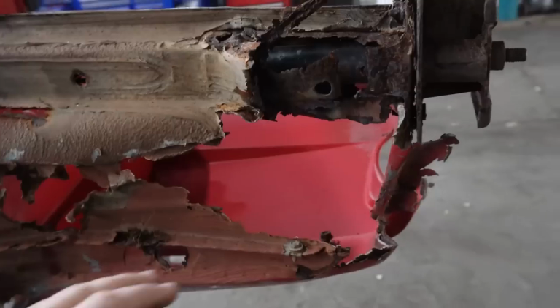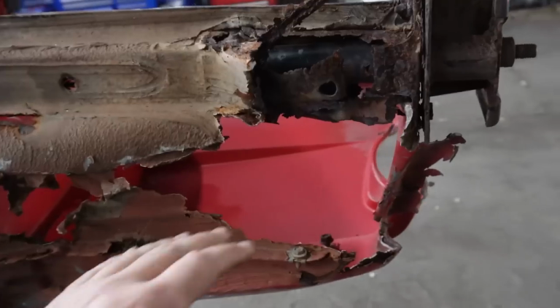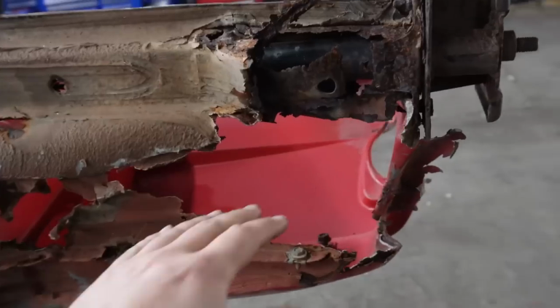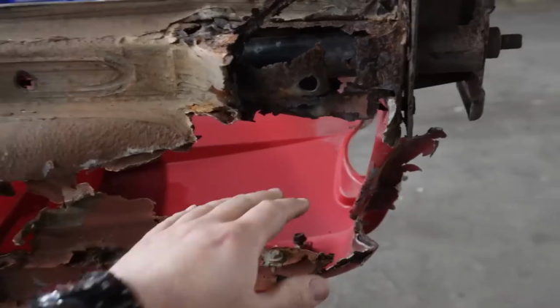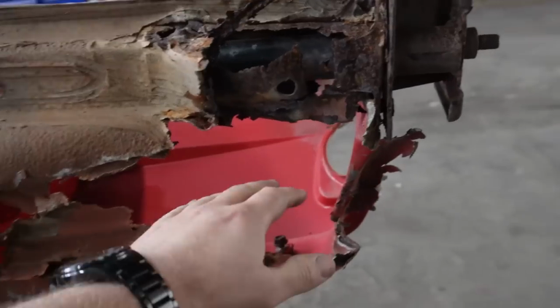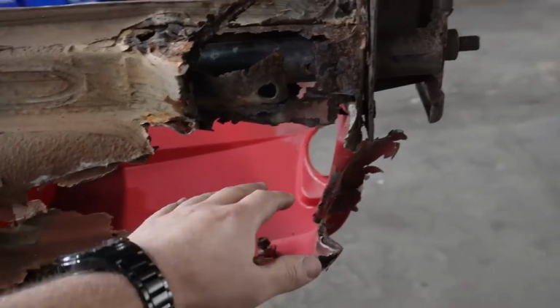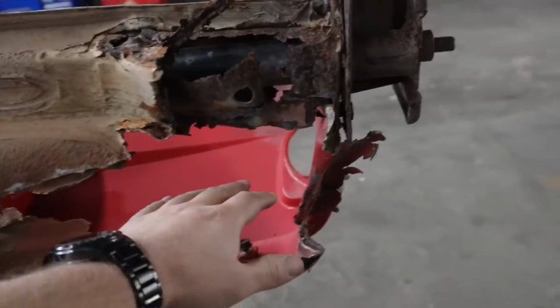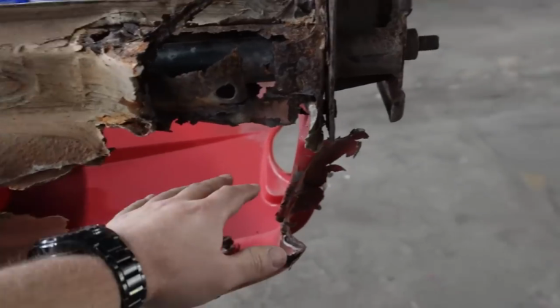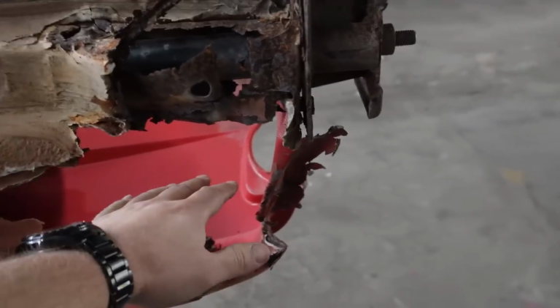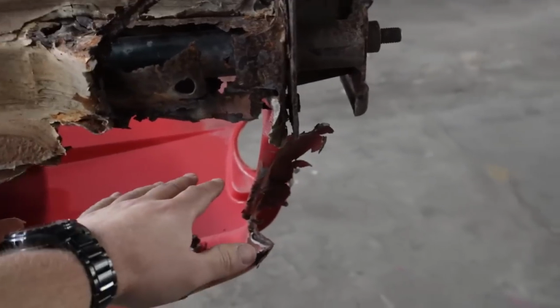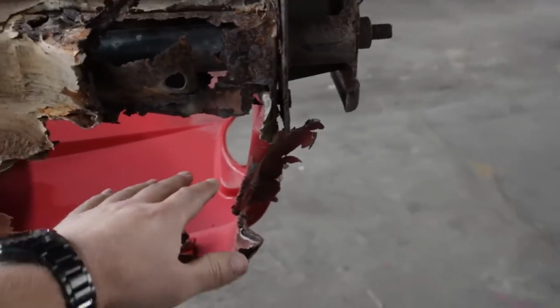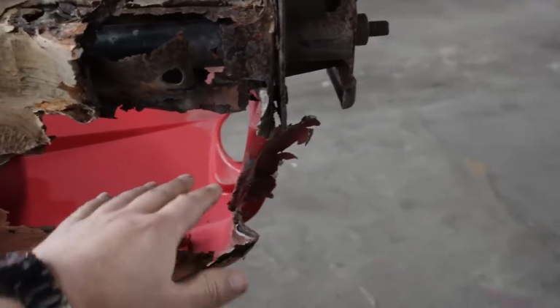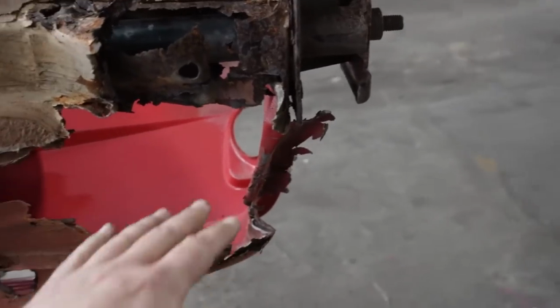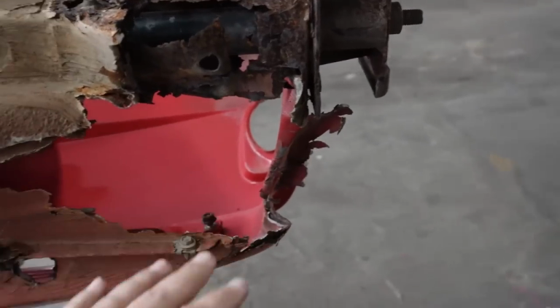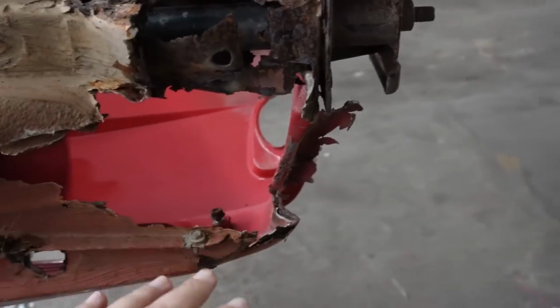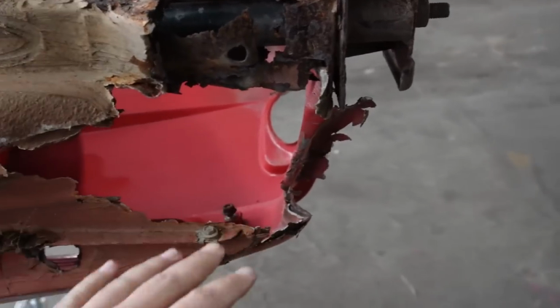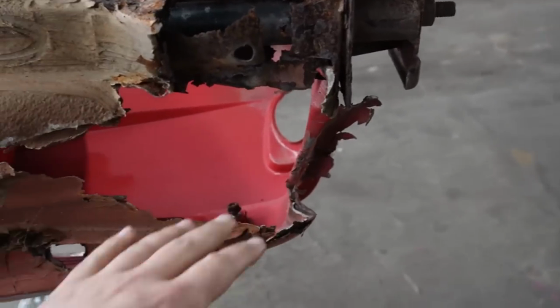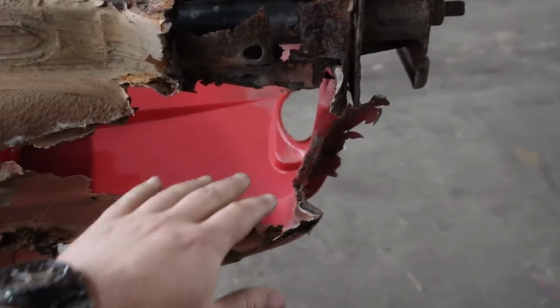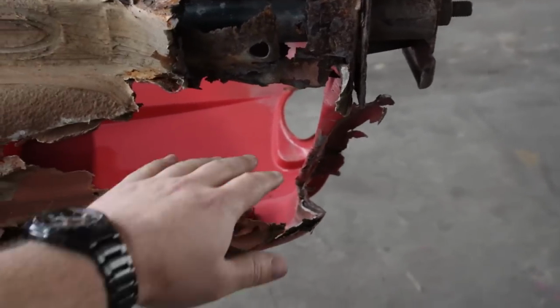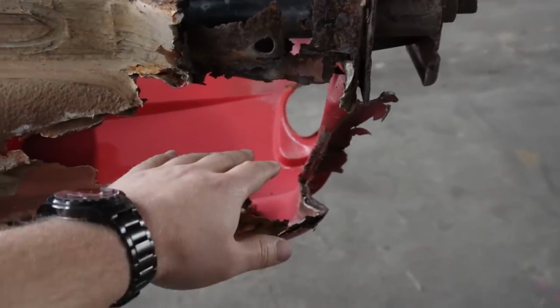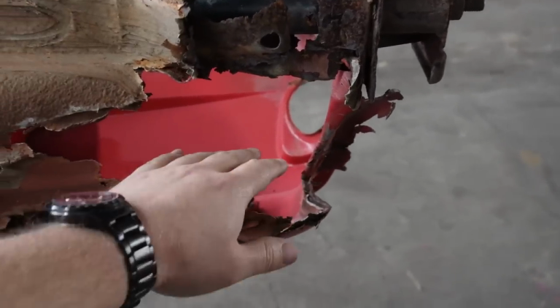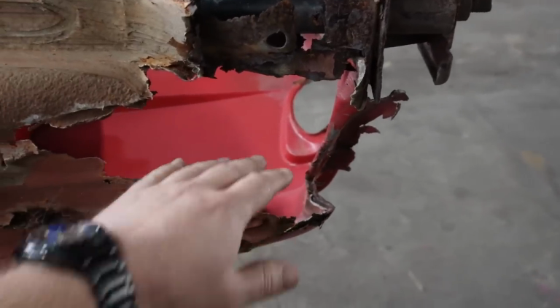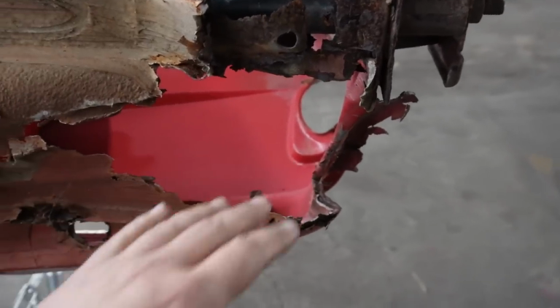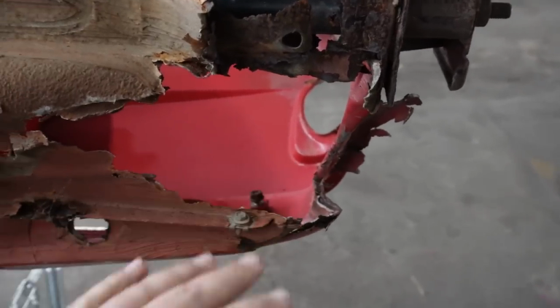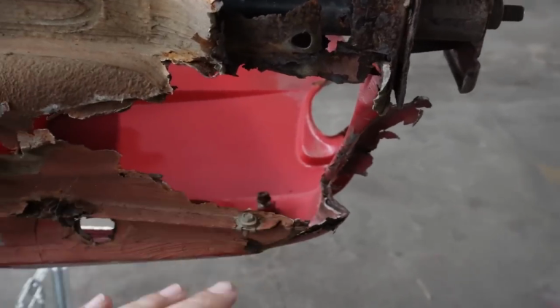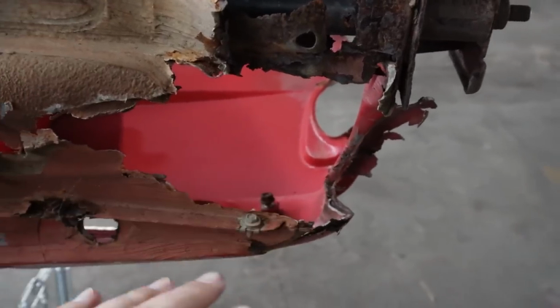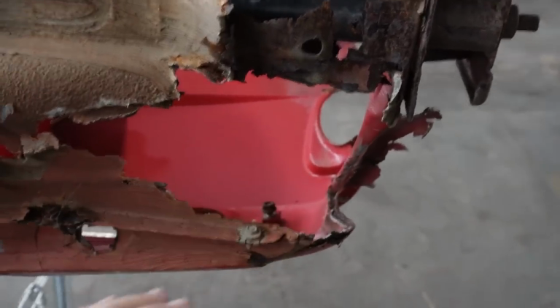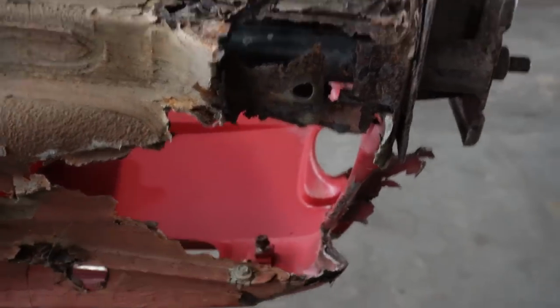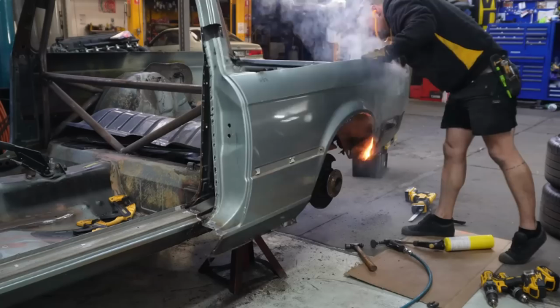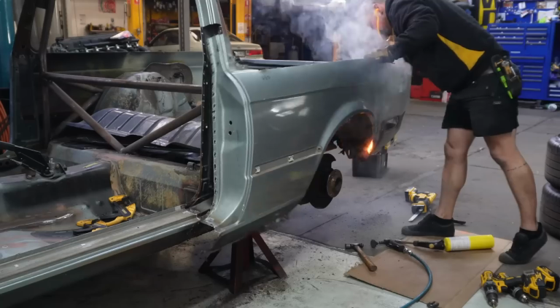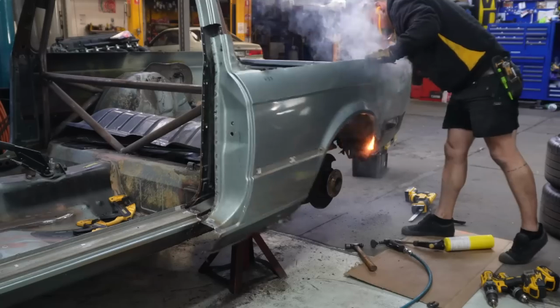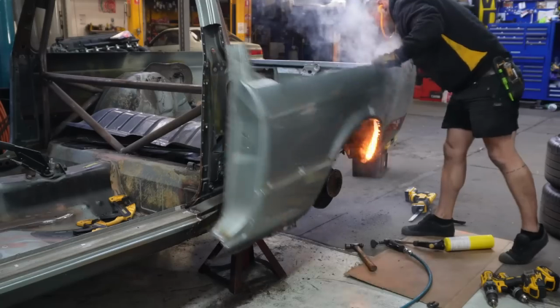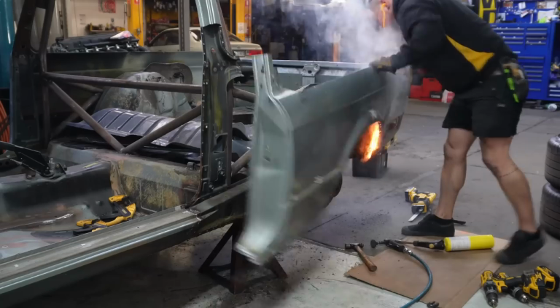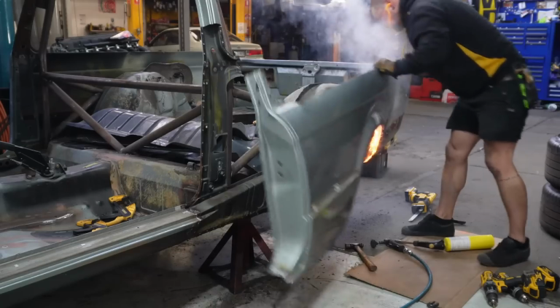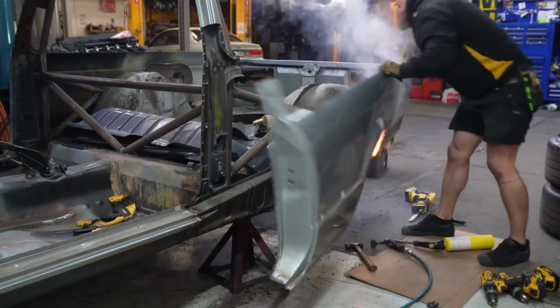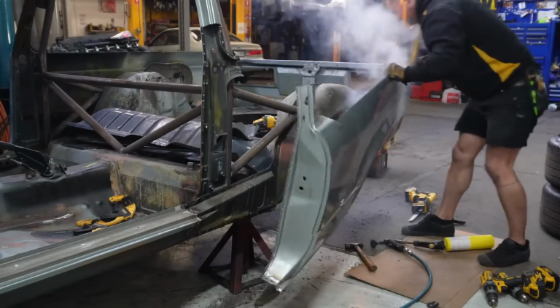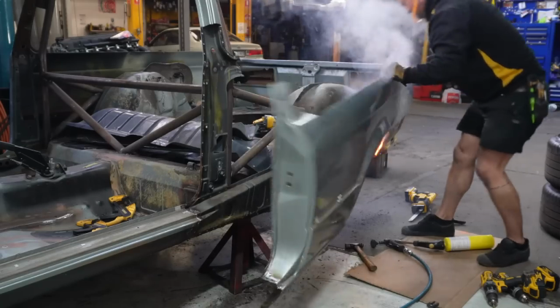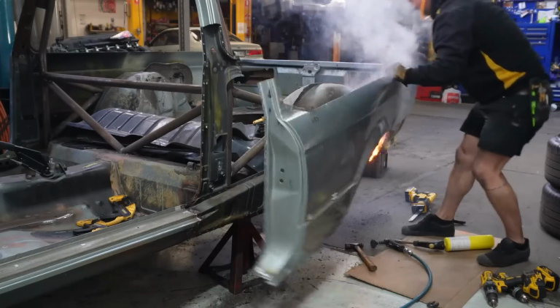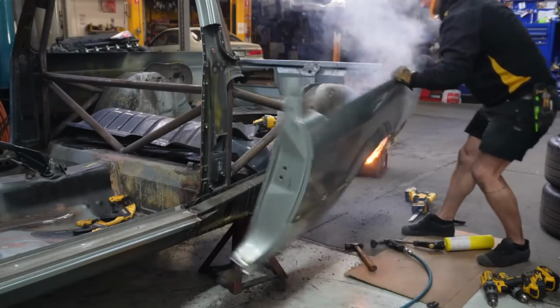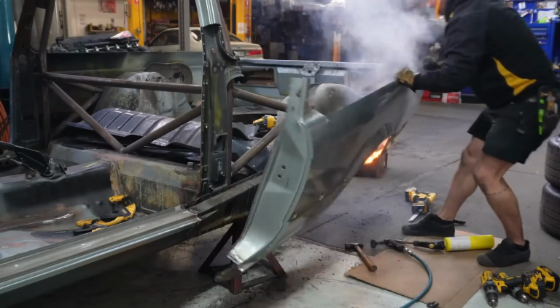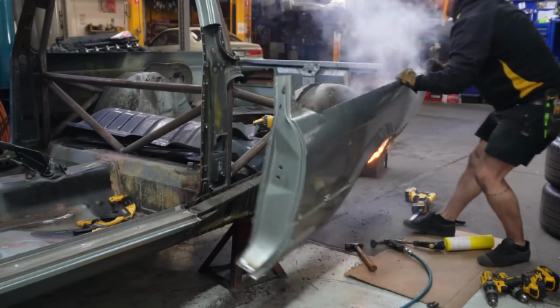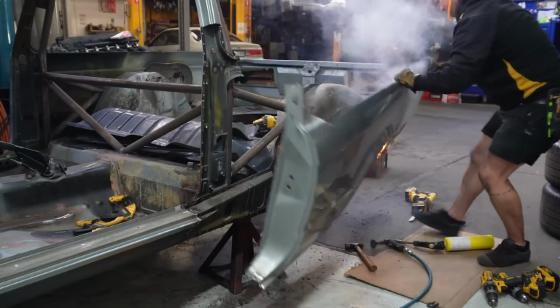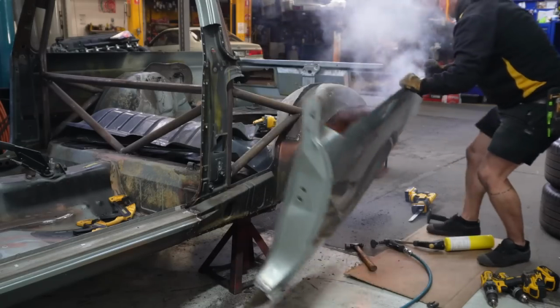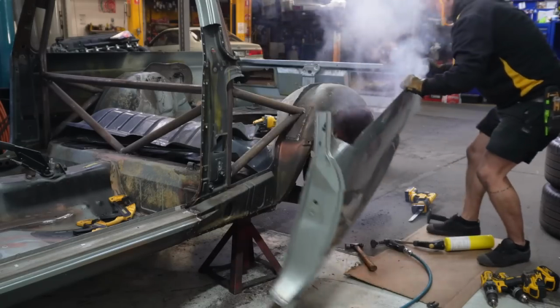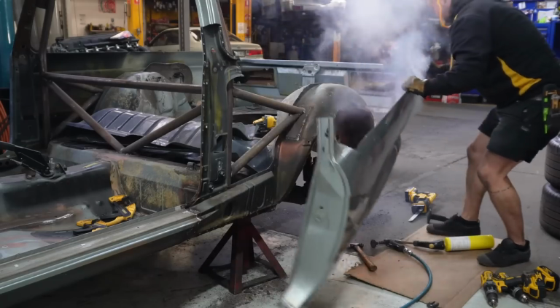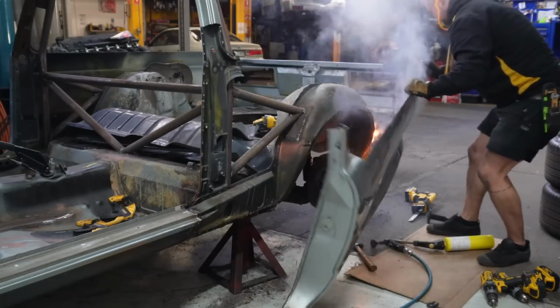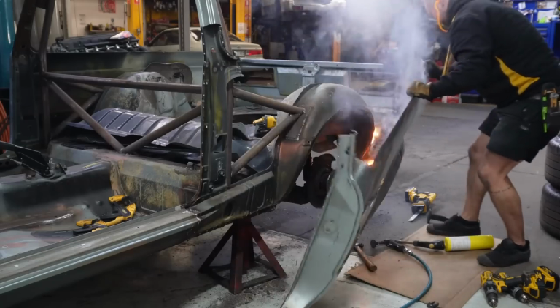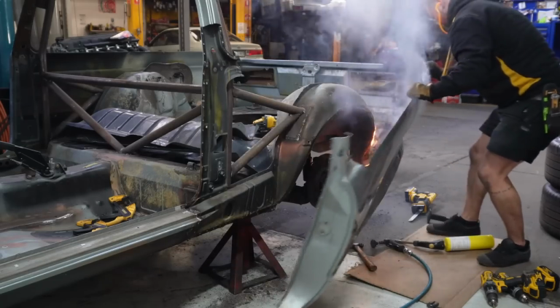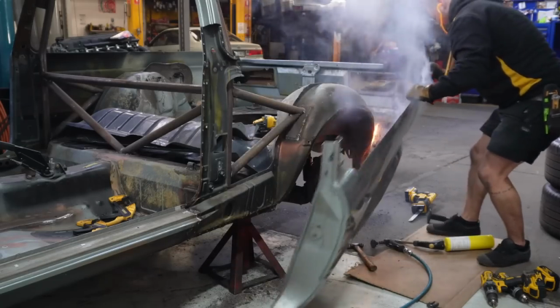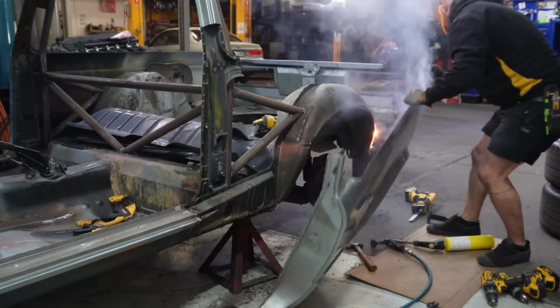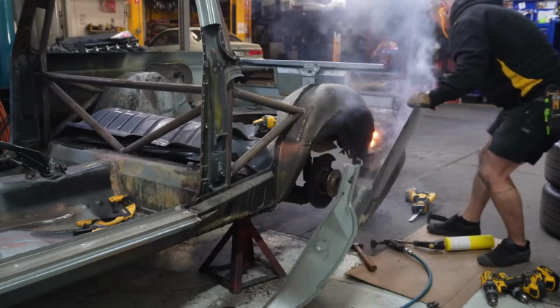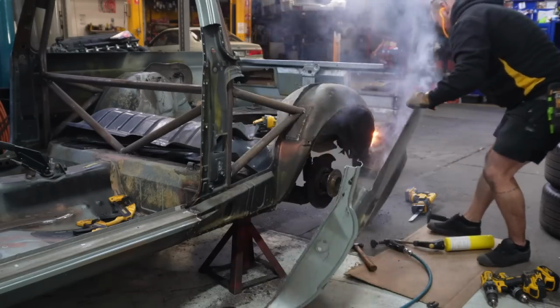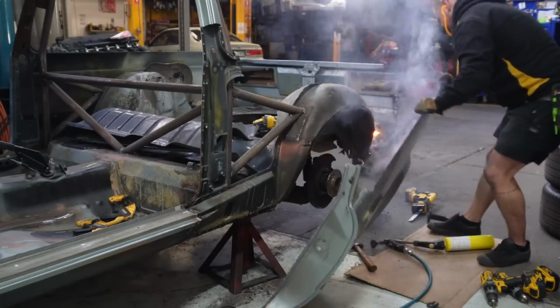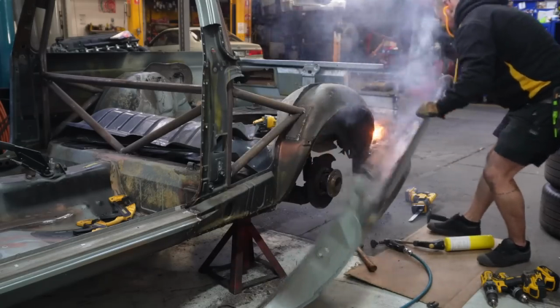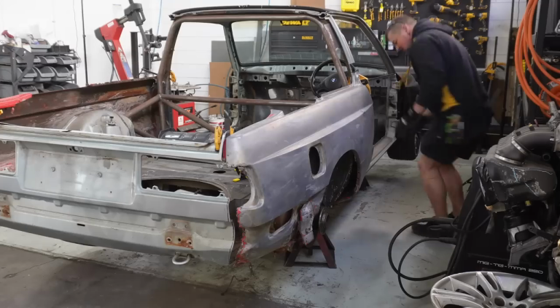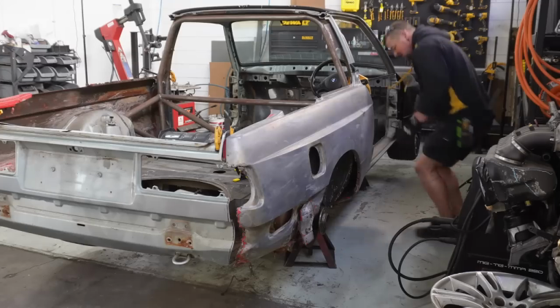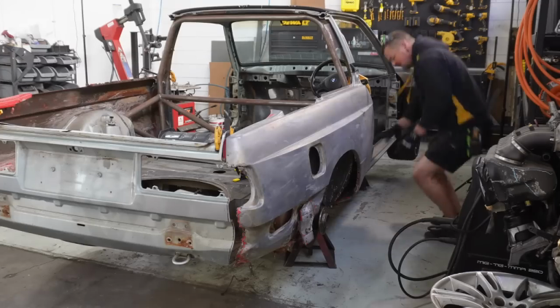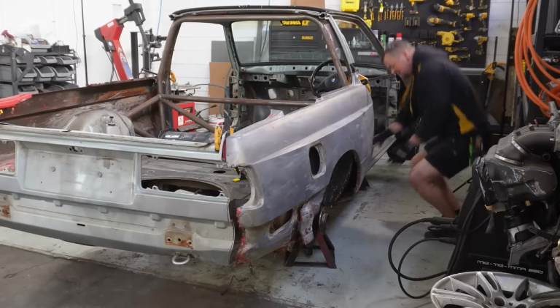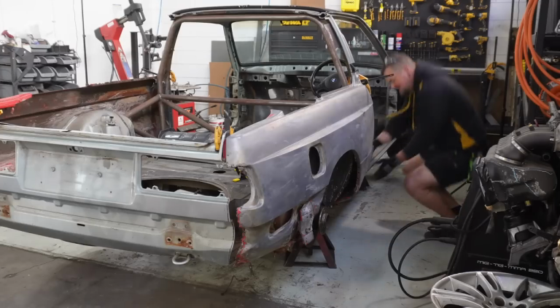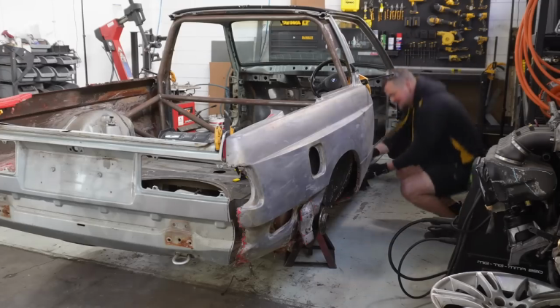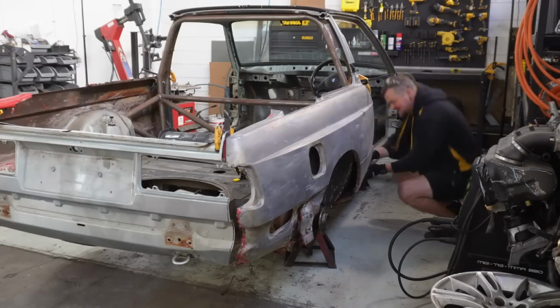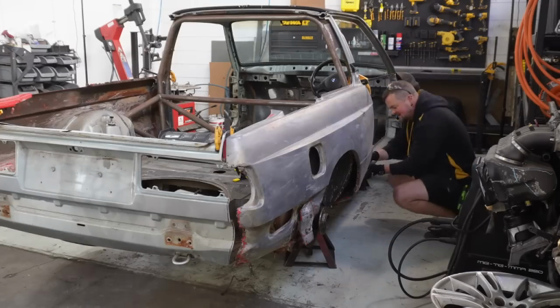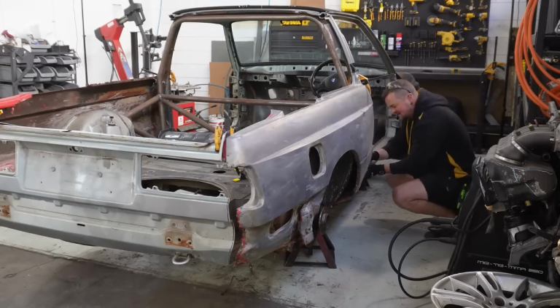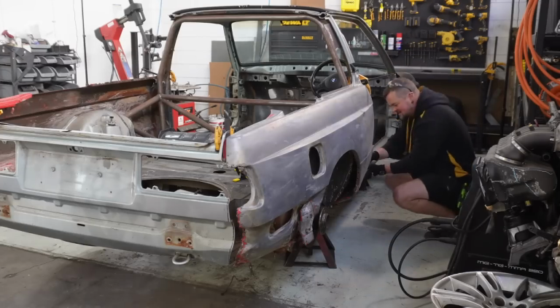Coming up on this episode, I put my hands where I probably shouldn't, I start a small fire, and get a little too much enjoyment out of something.